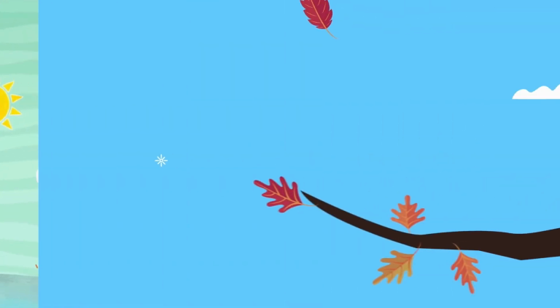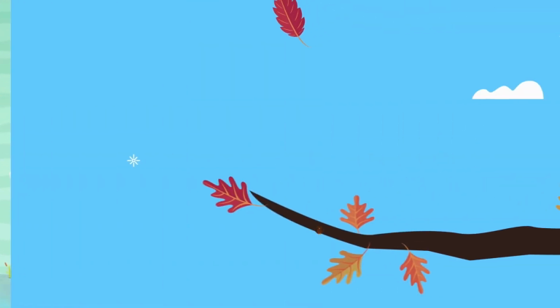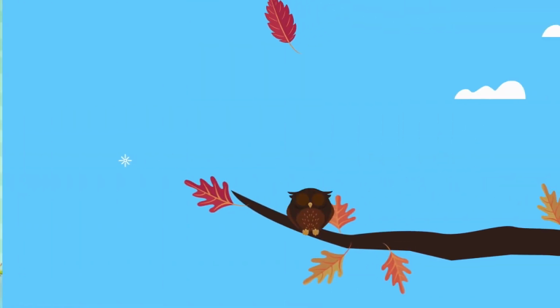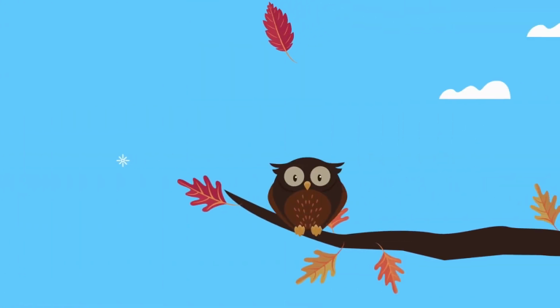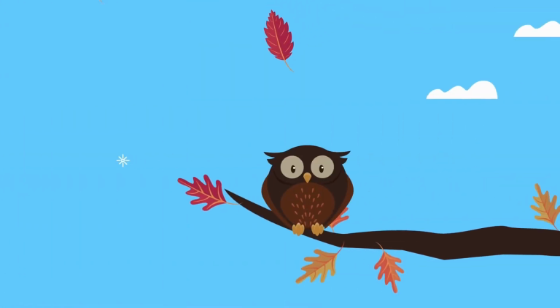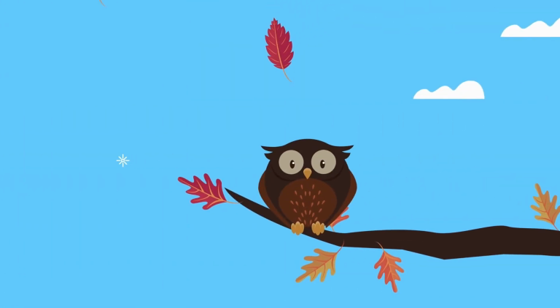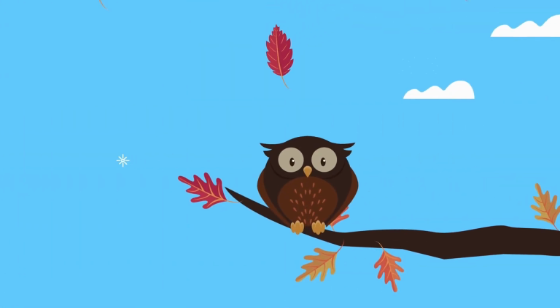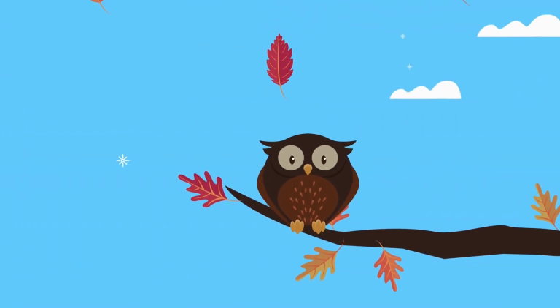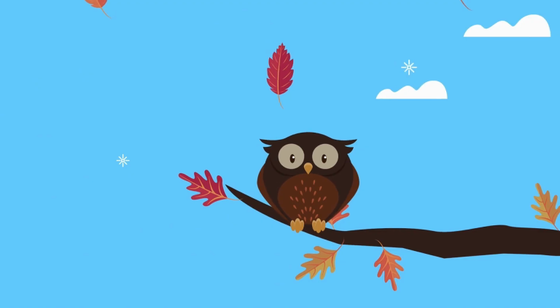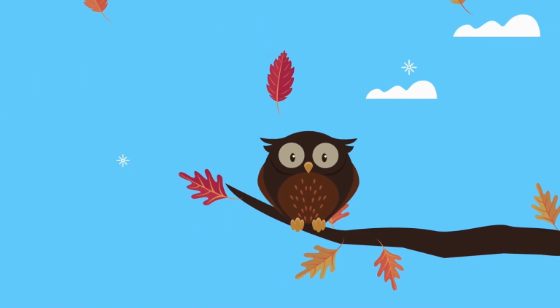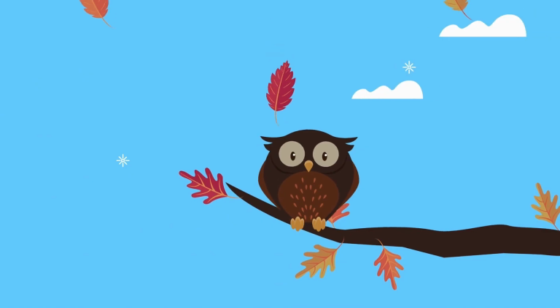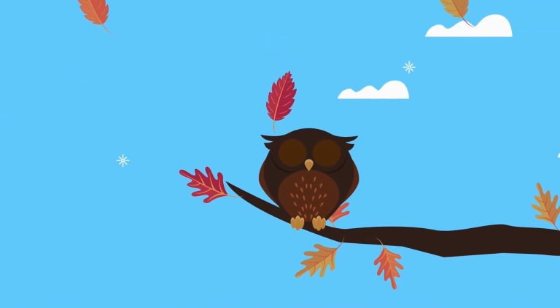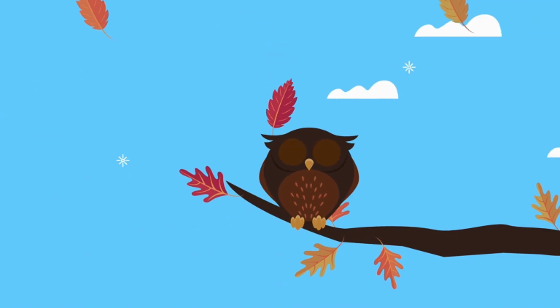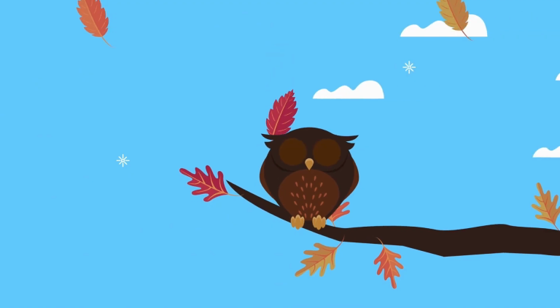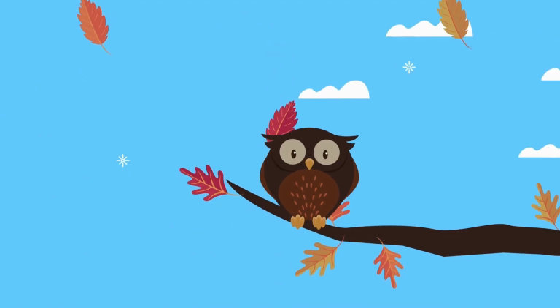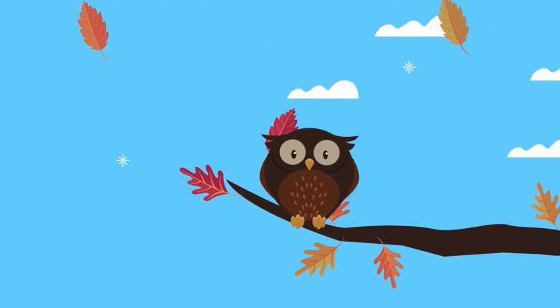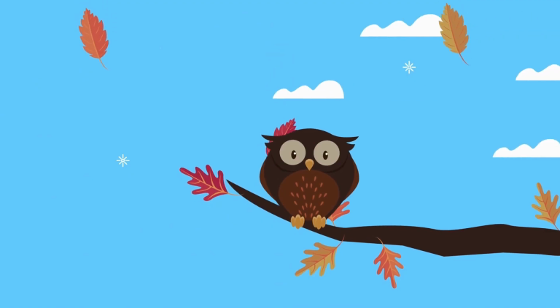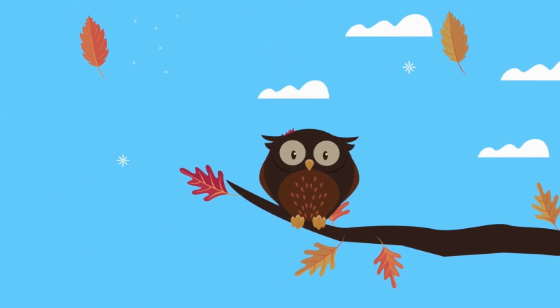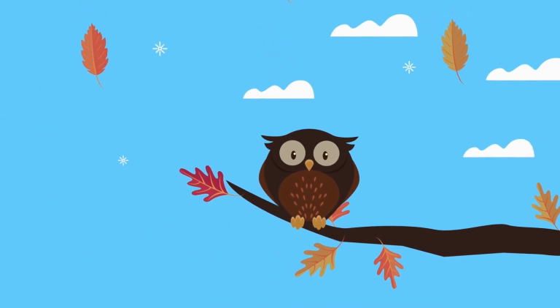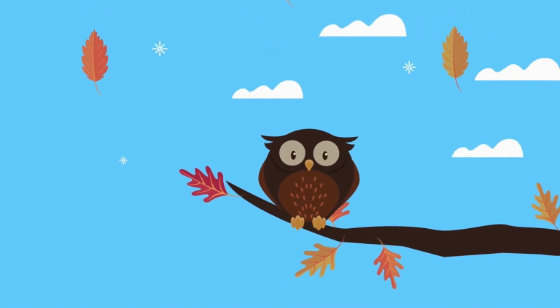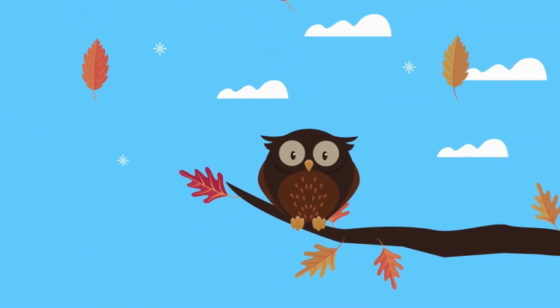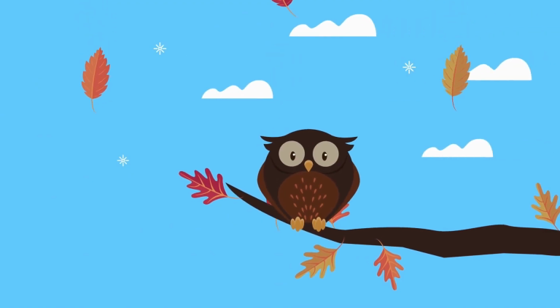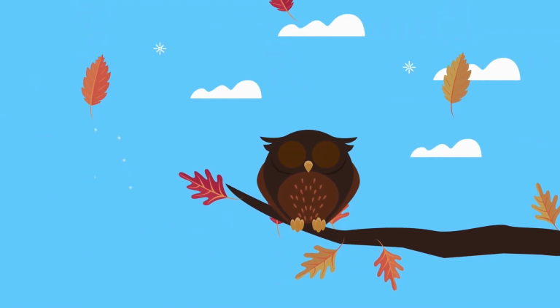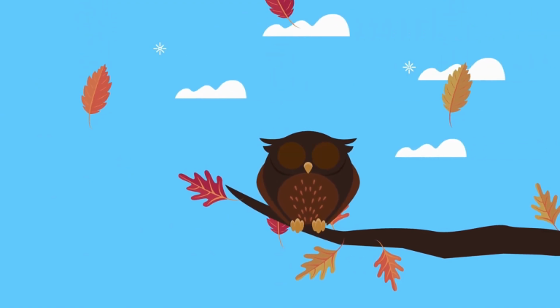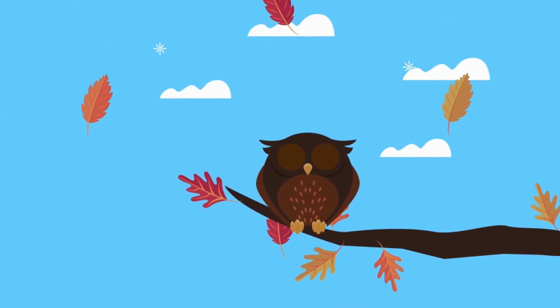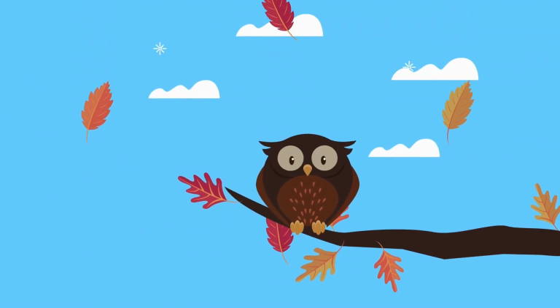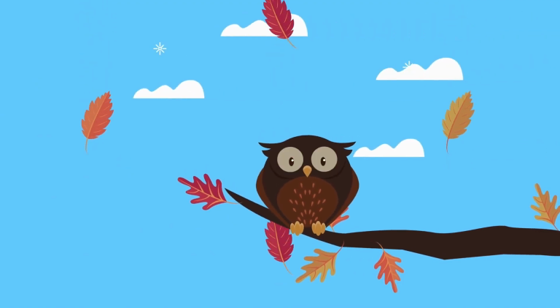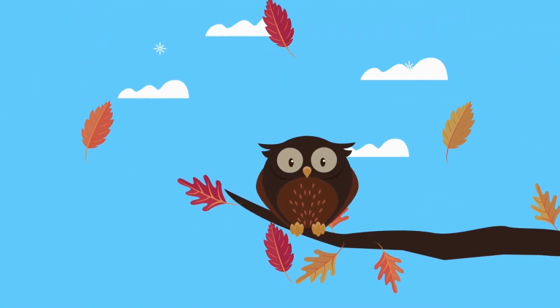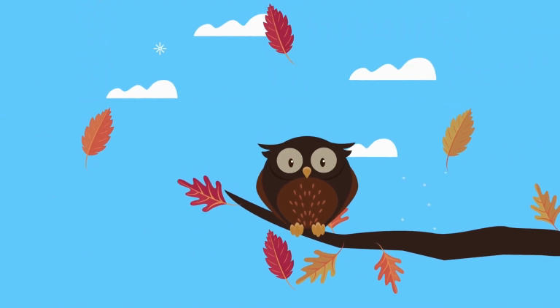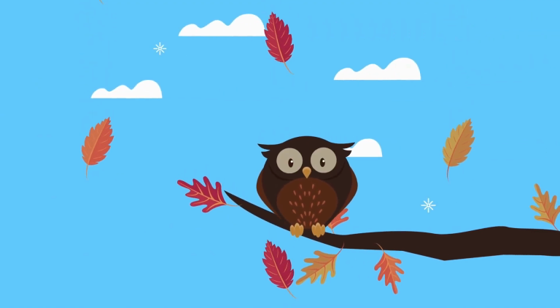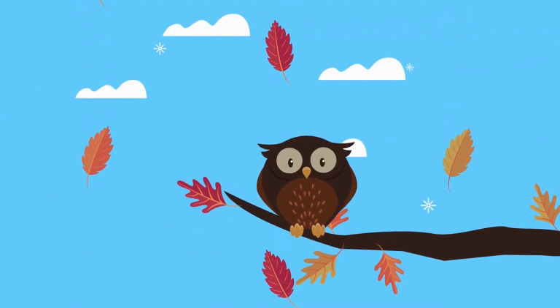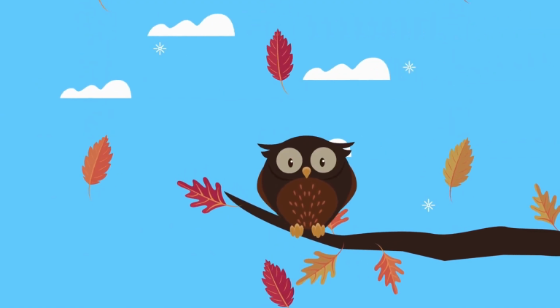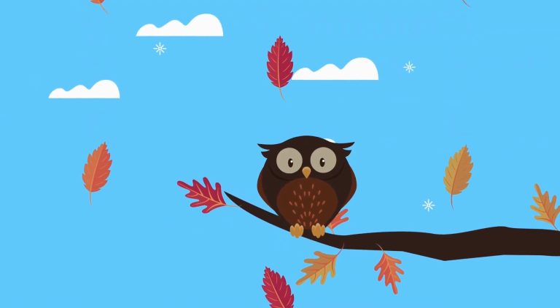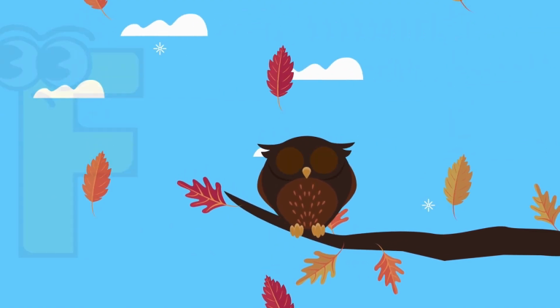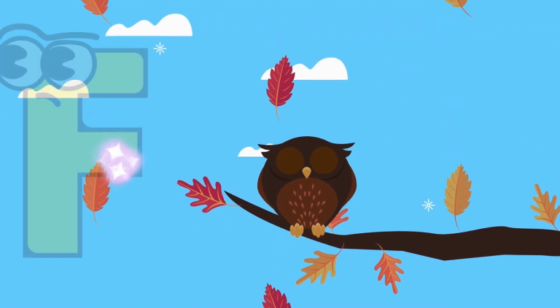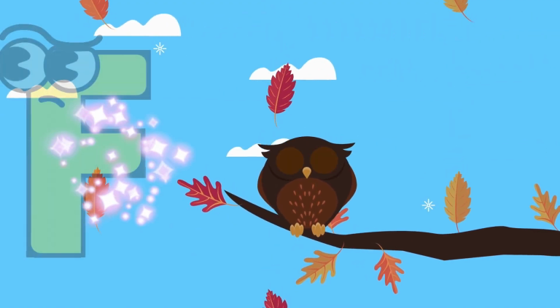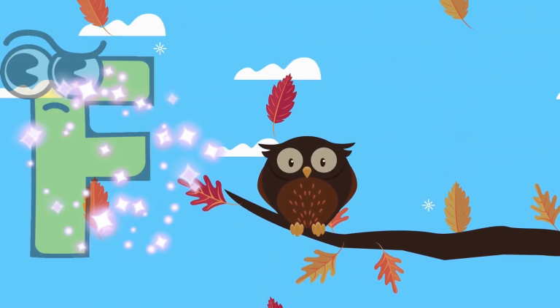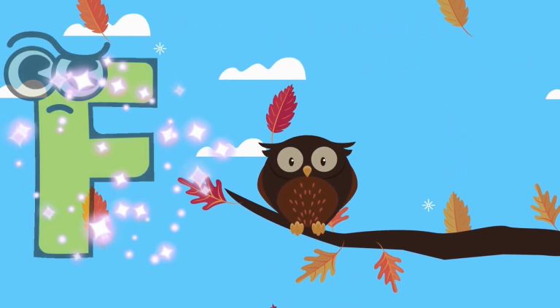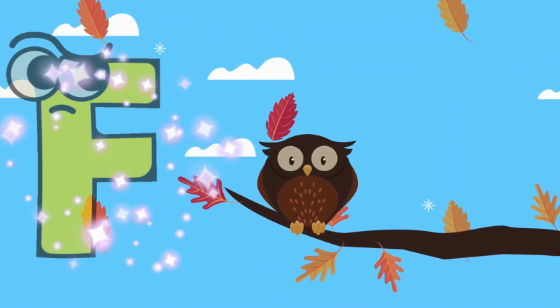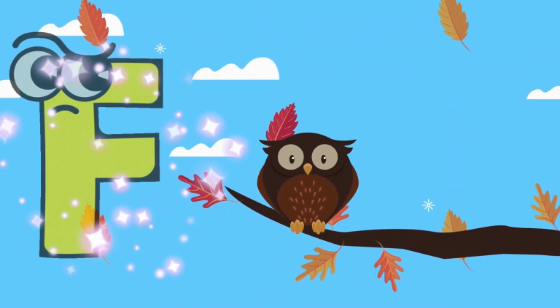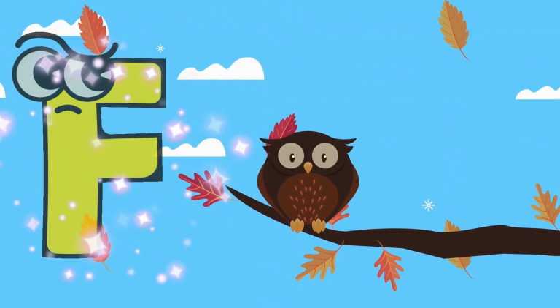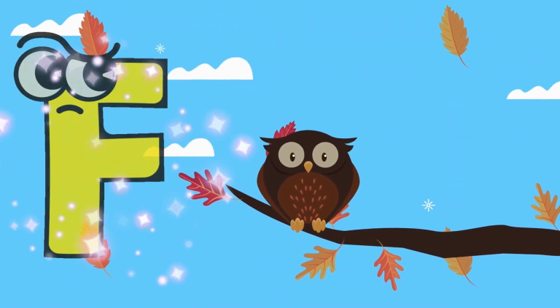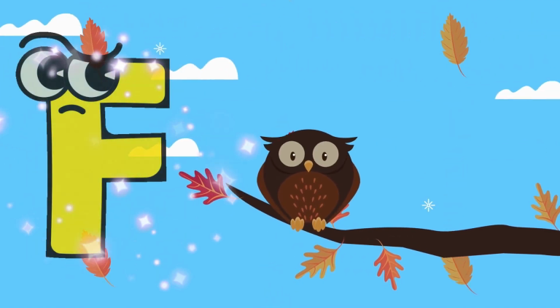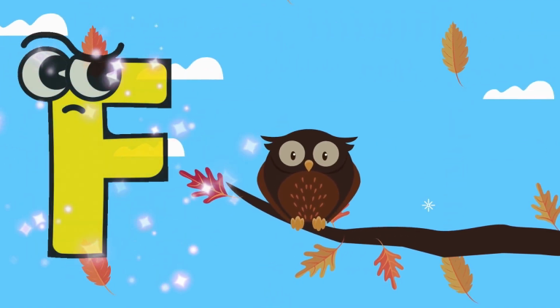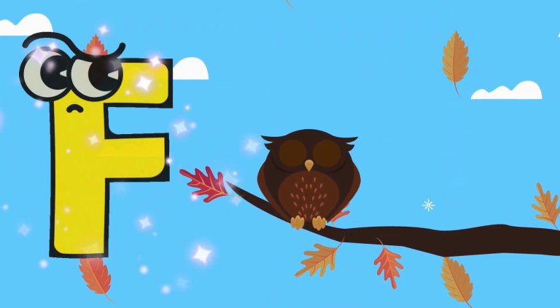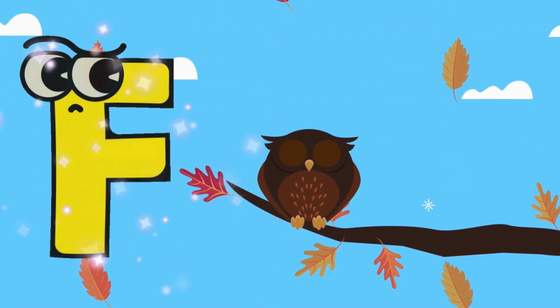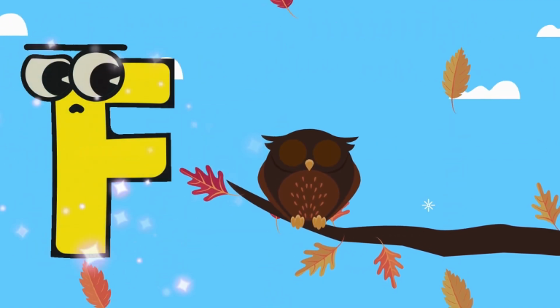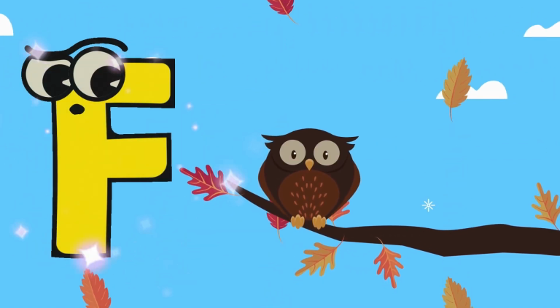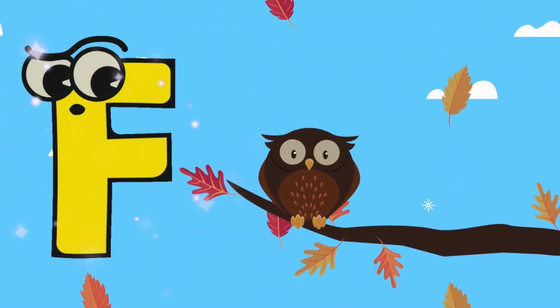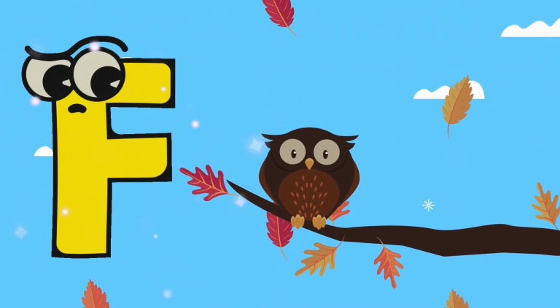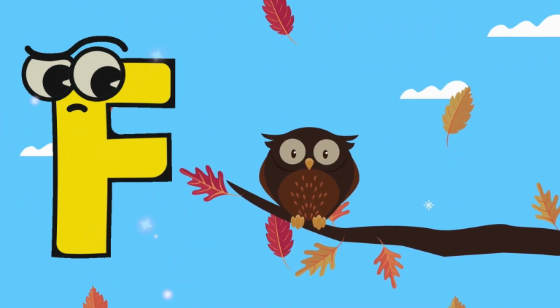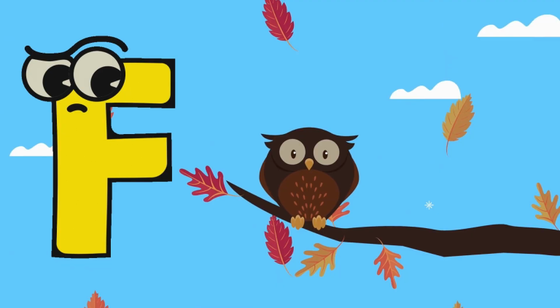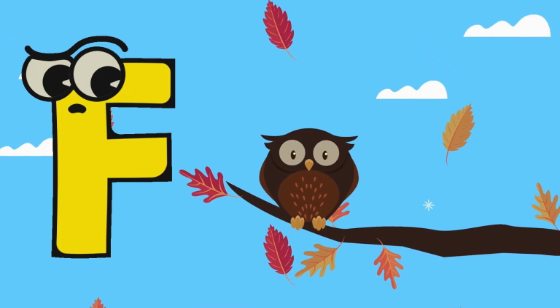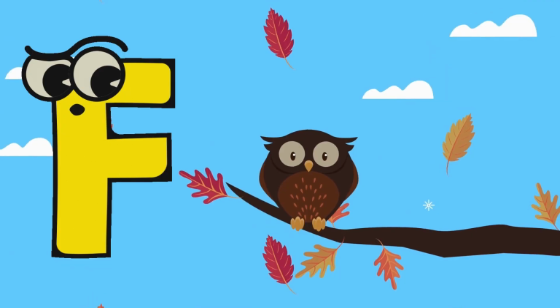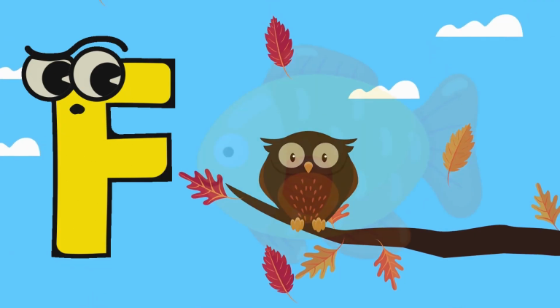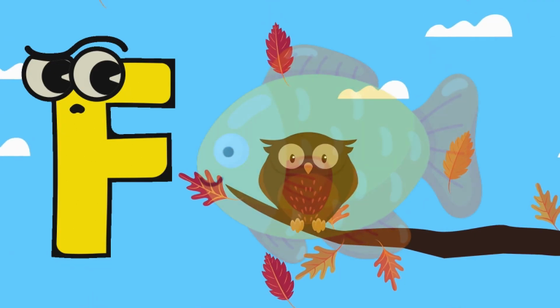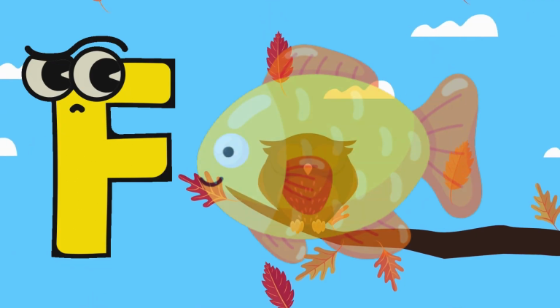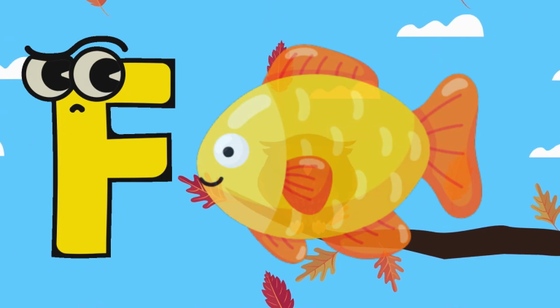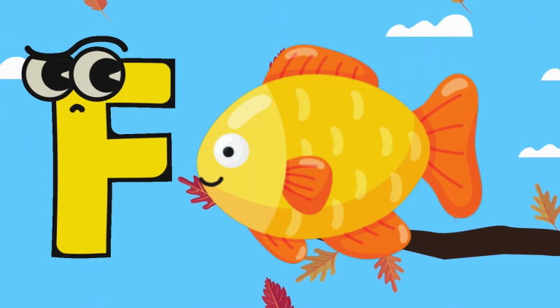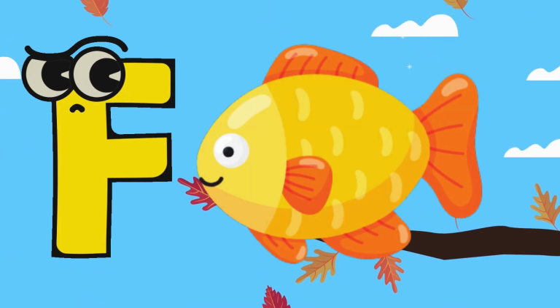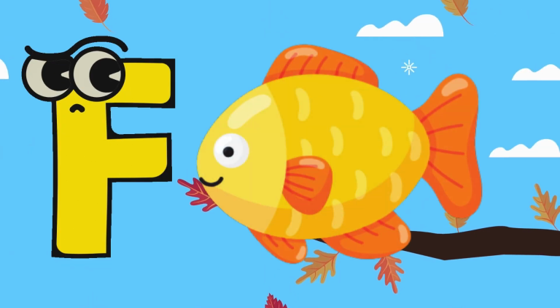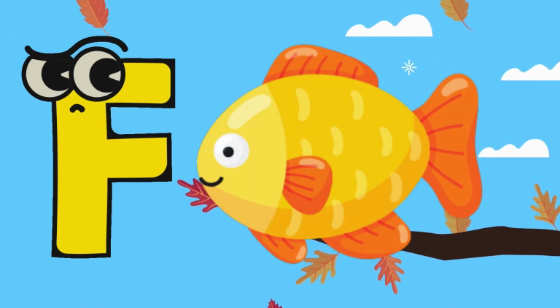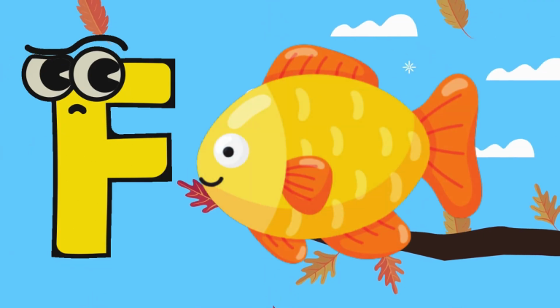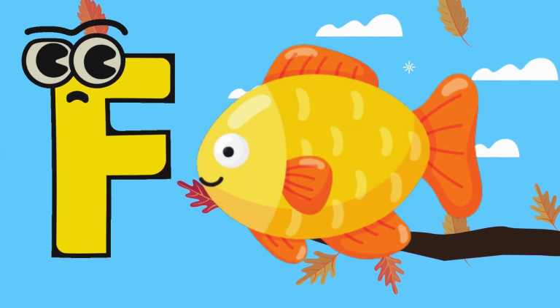Here is an owl! He is looking very funny! But where is our letter? Nice! Here is the letter F! F is for Fish!